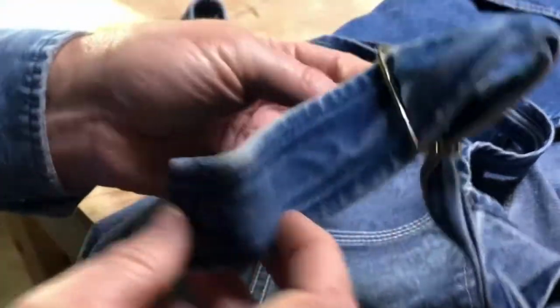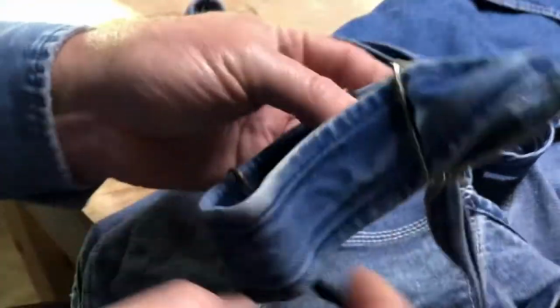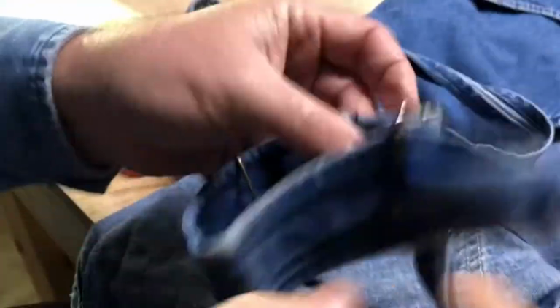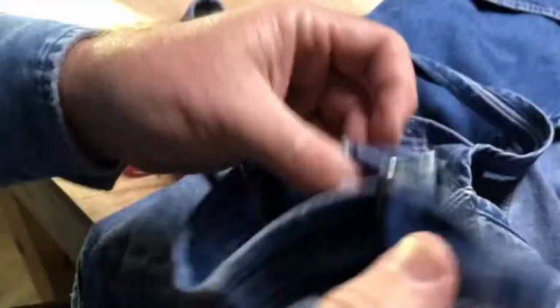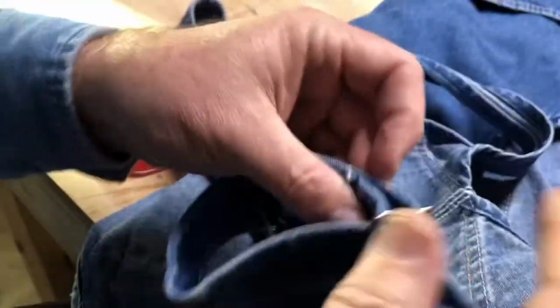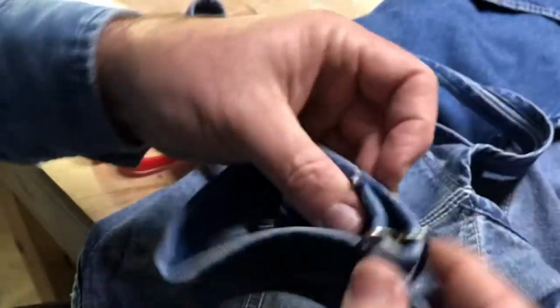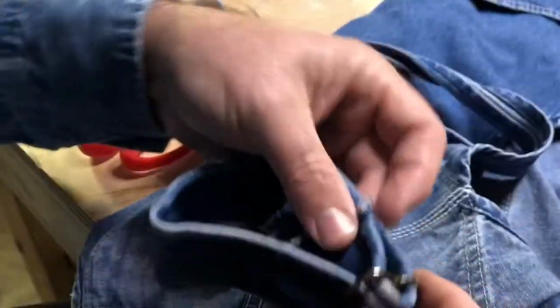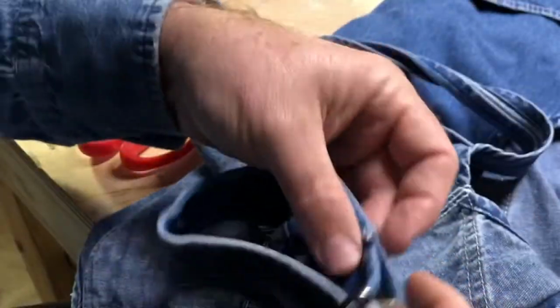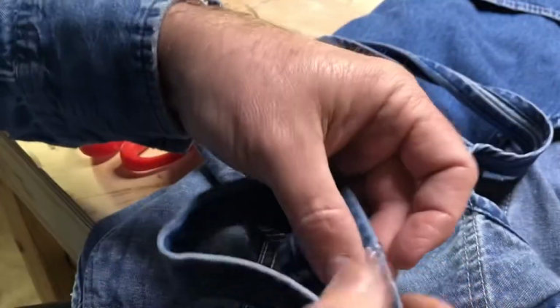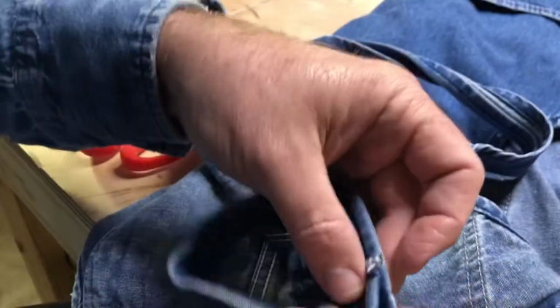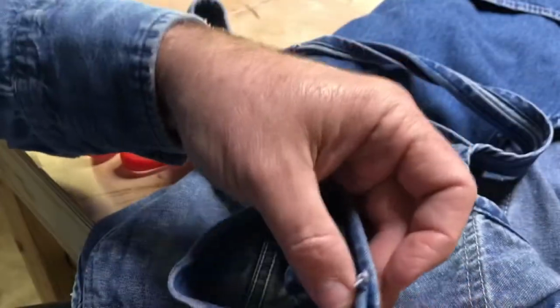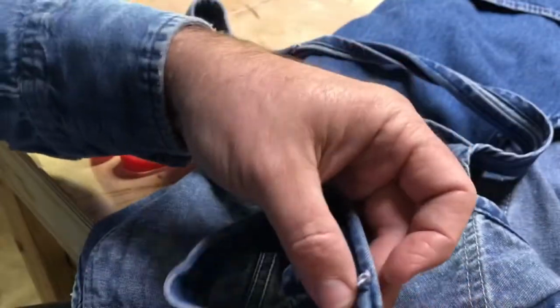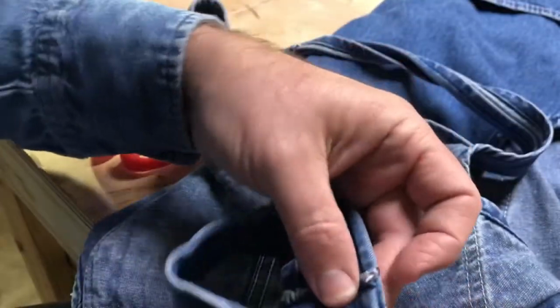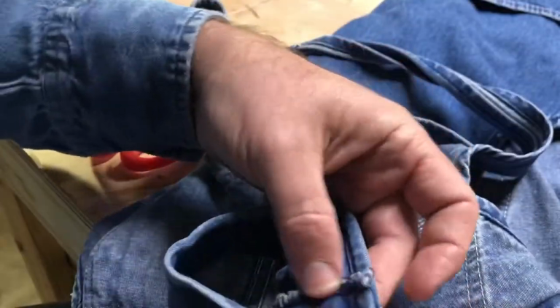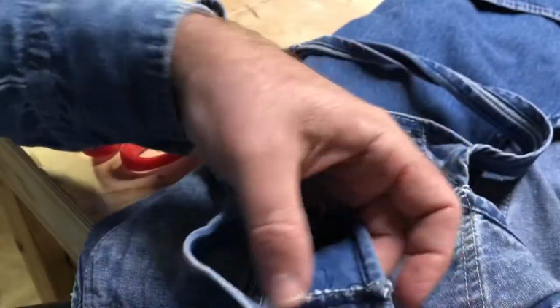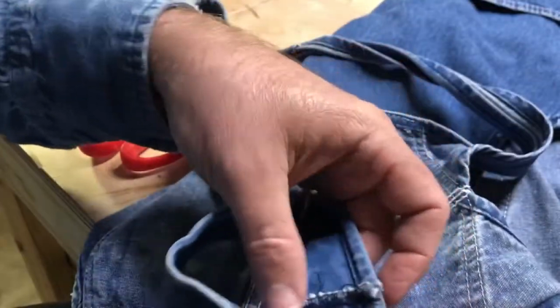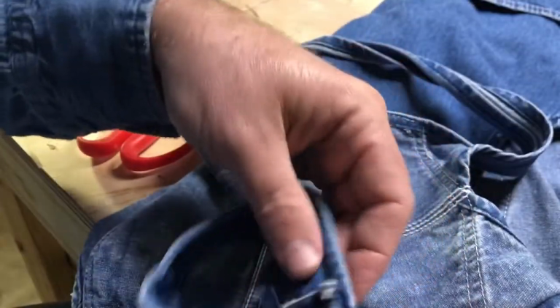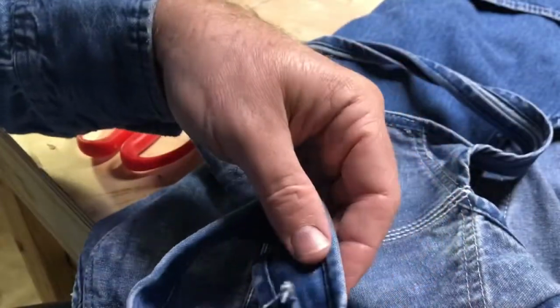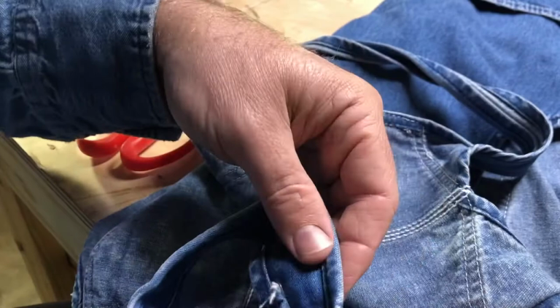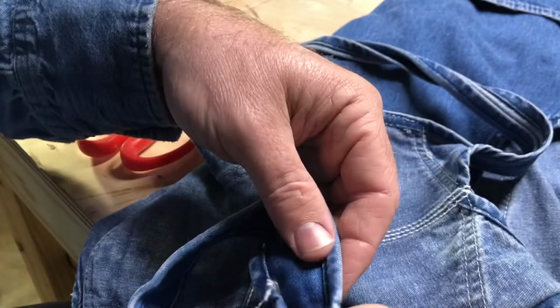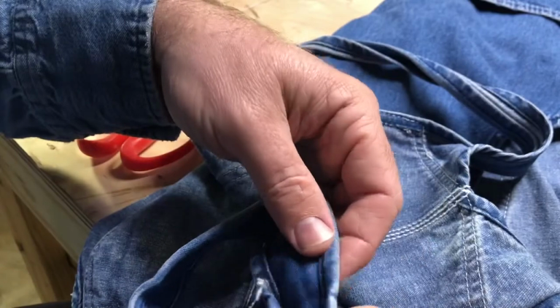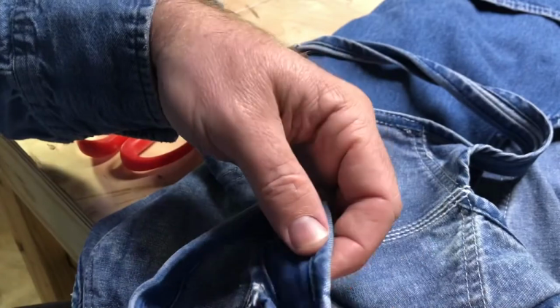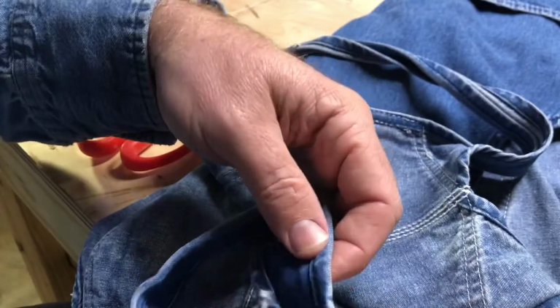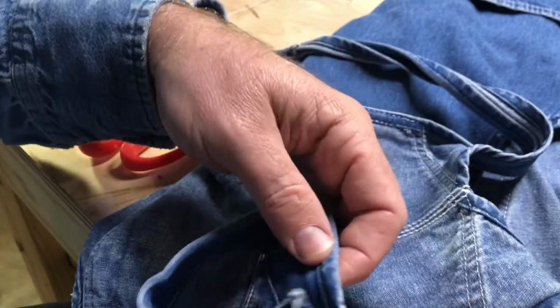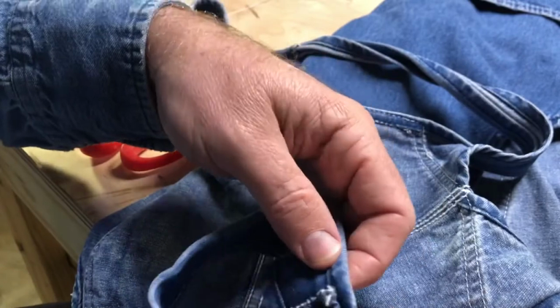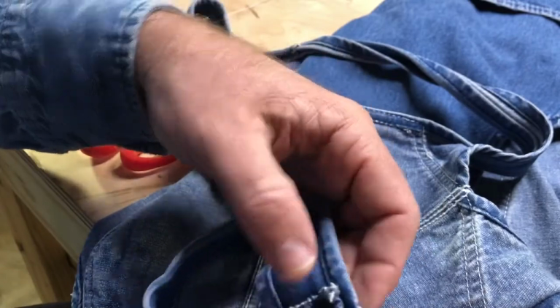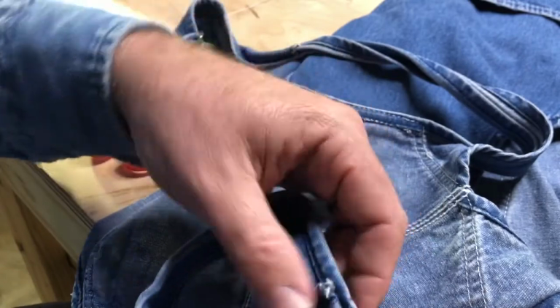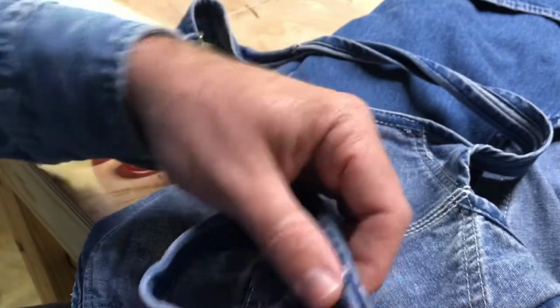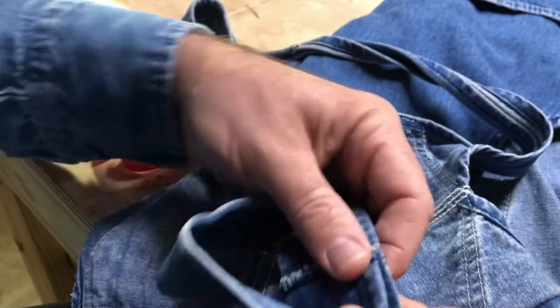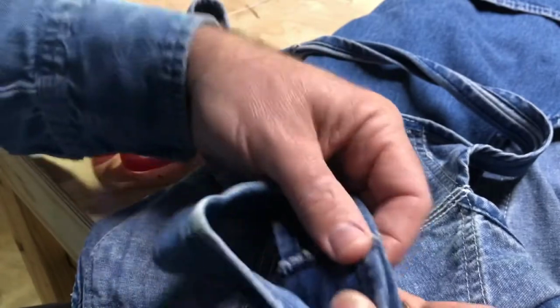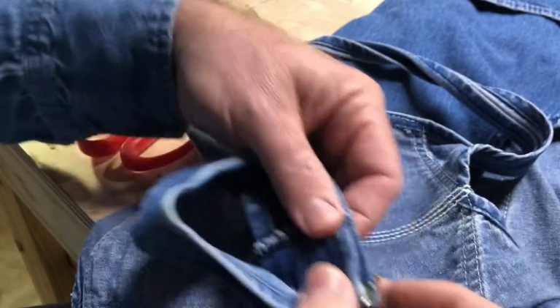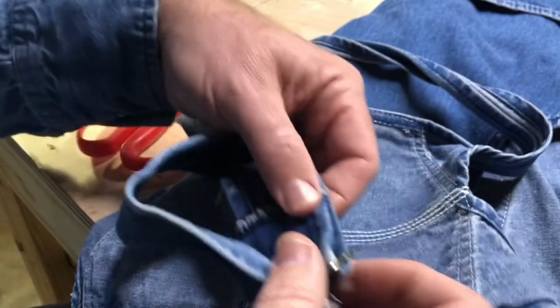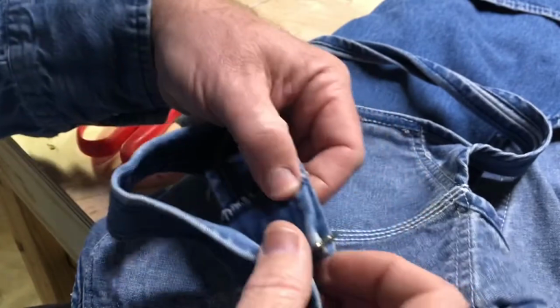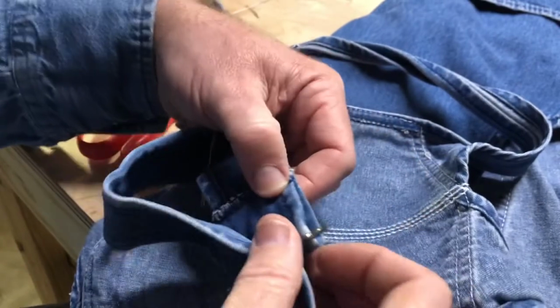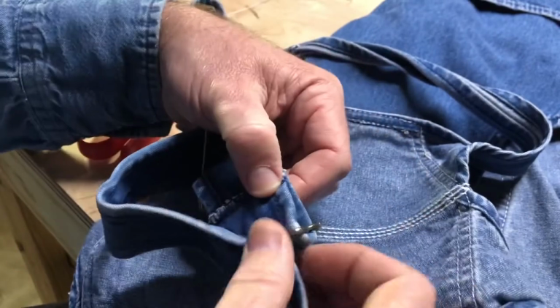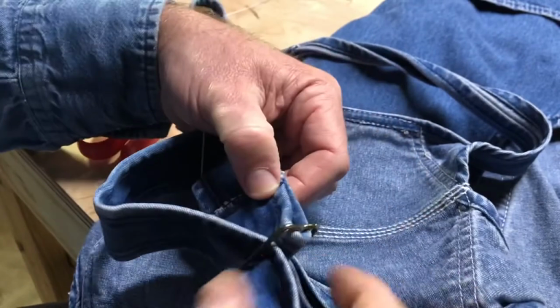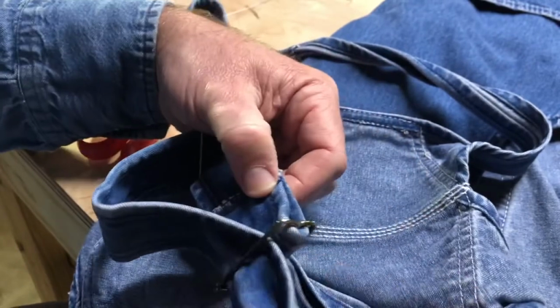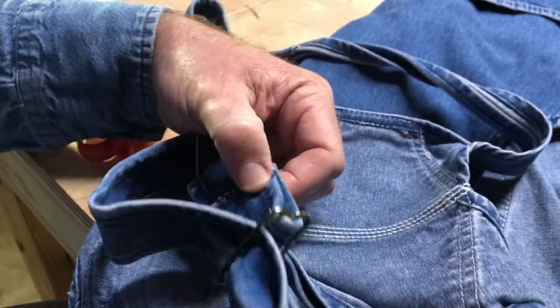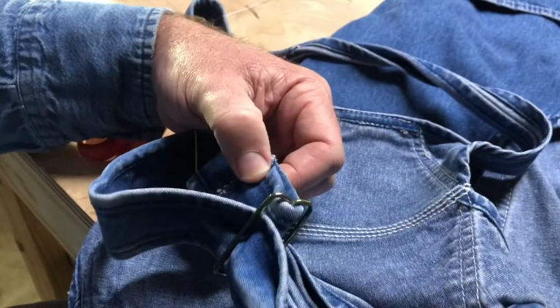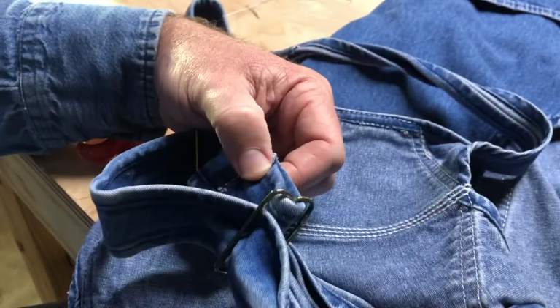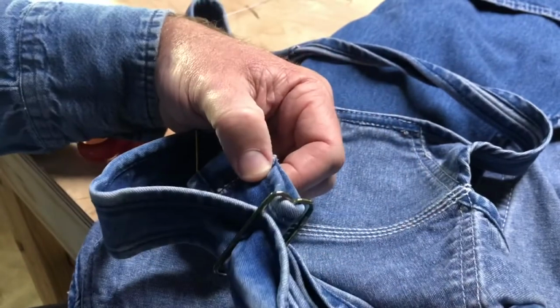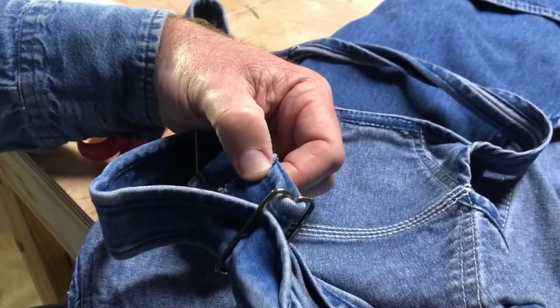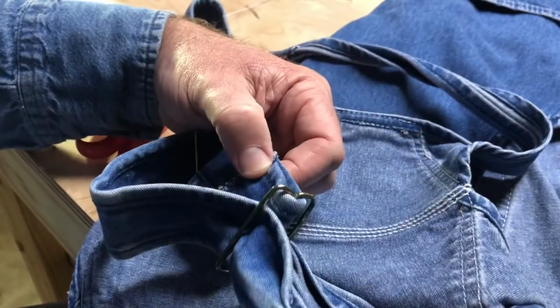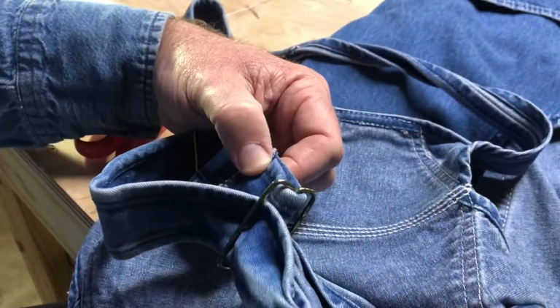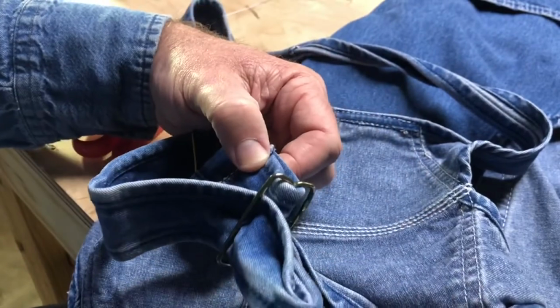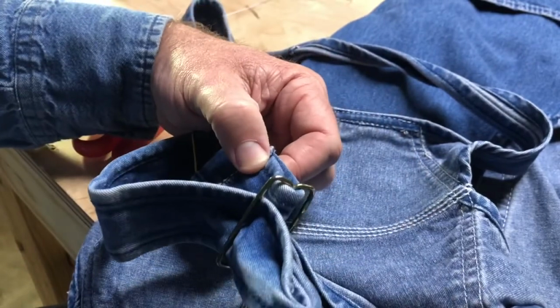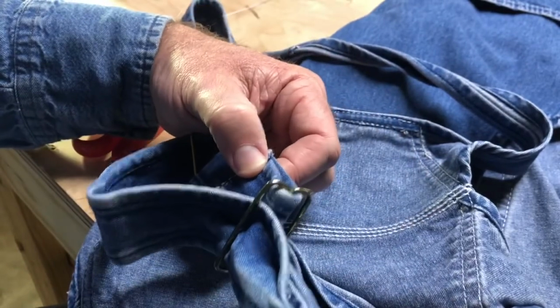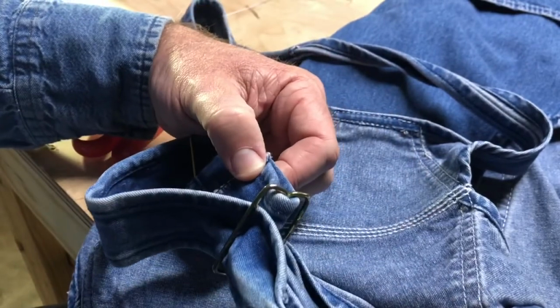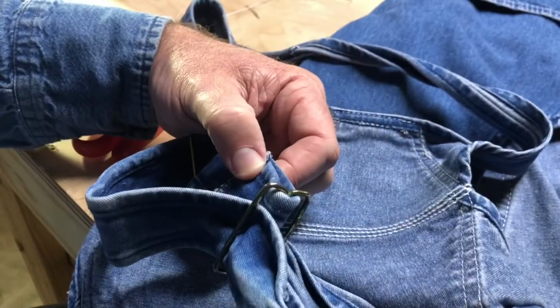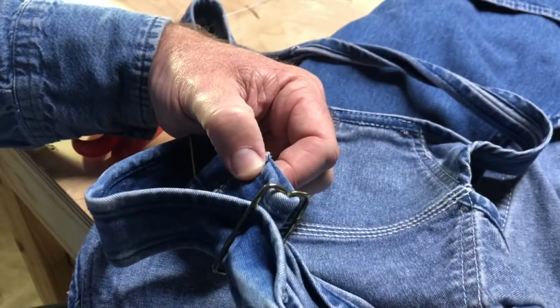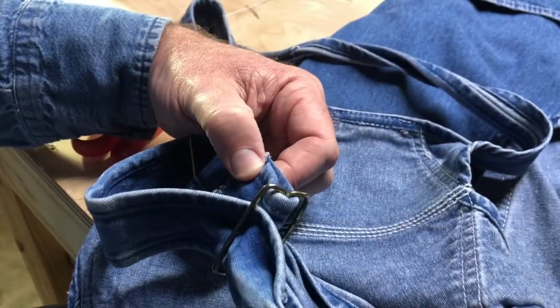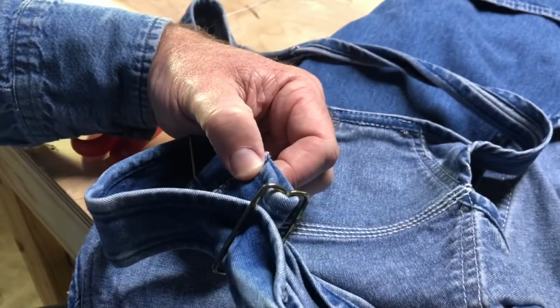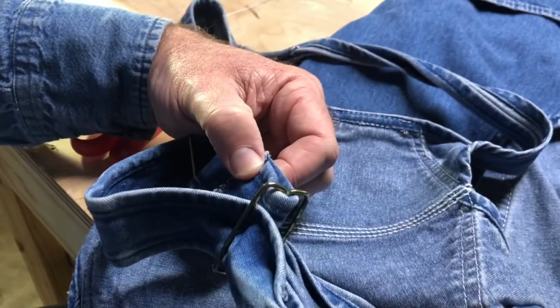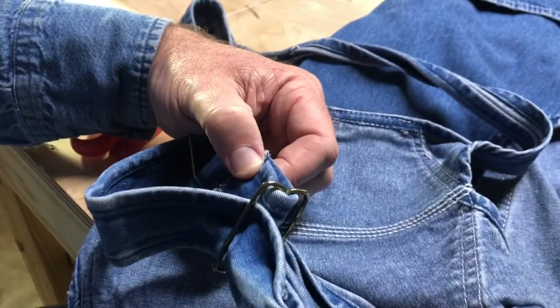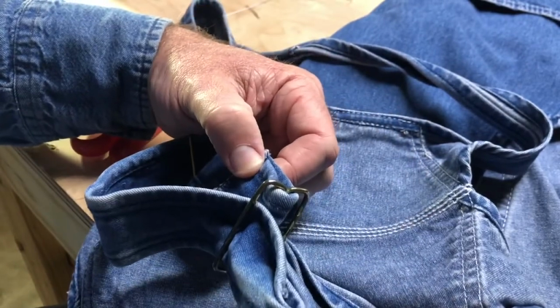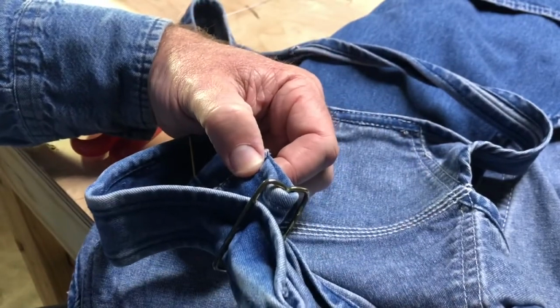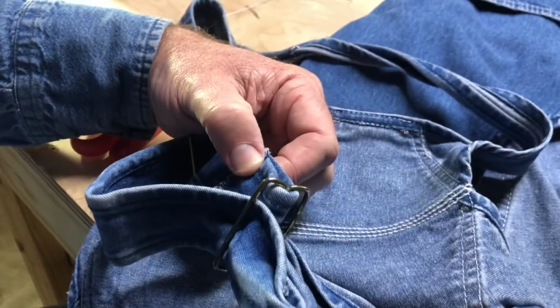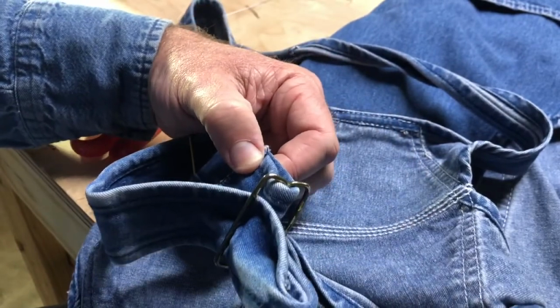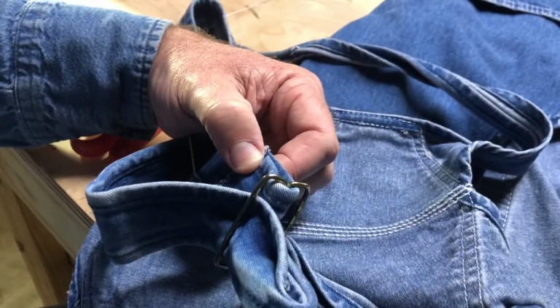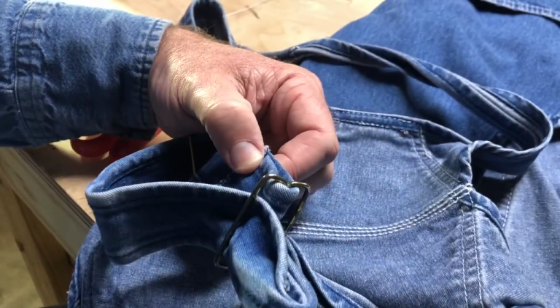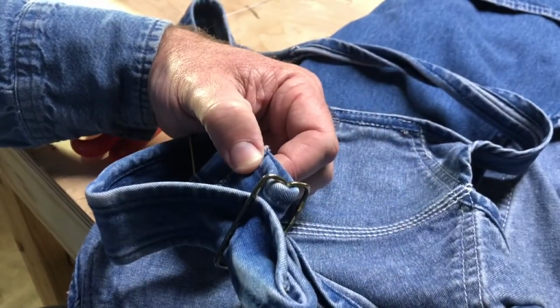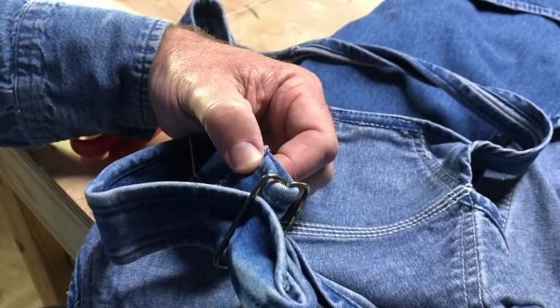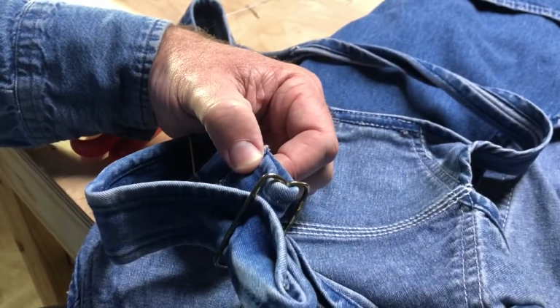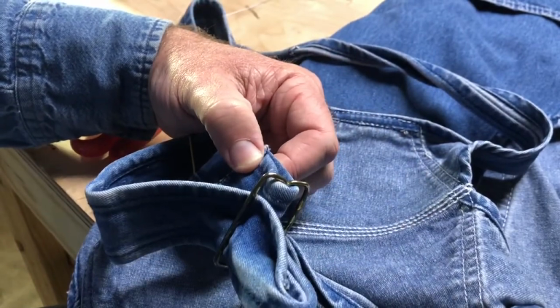Now we should be ready to sew it back in place. We'll get it over on the stitcher and I'll show y'all.